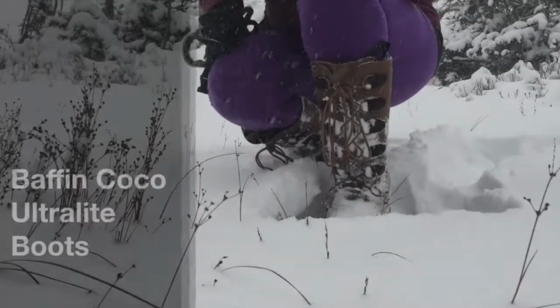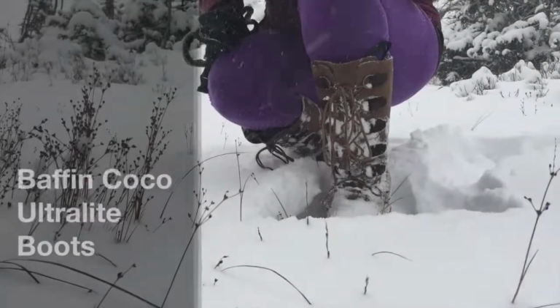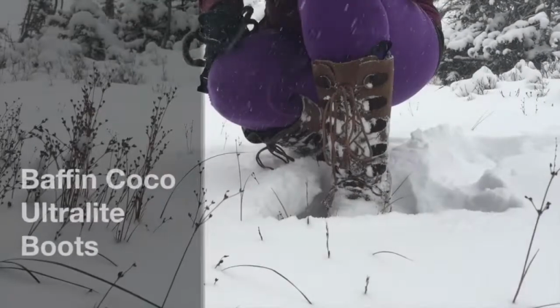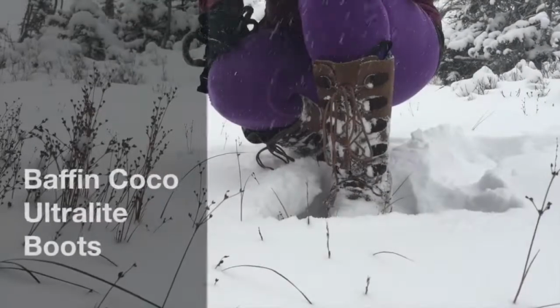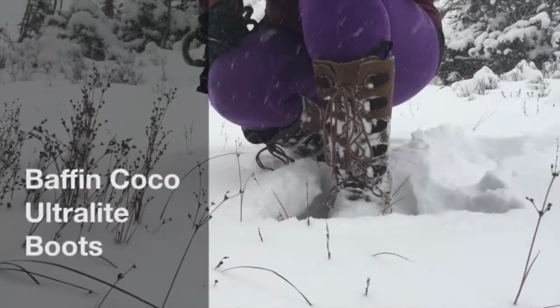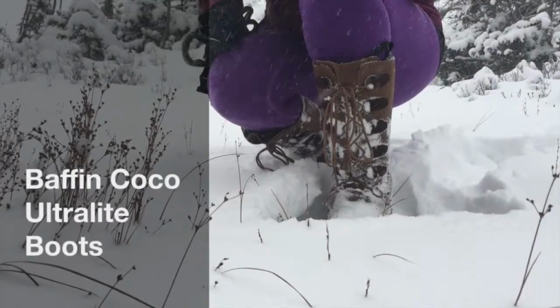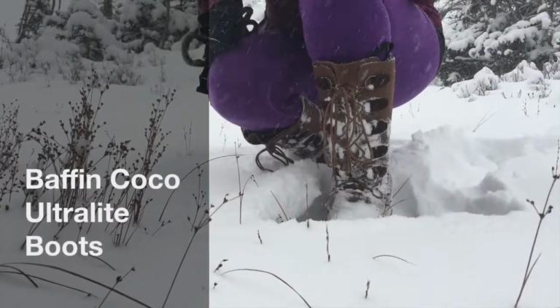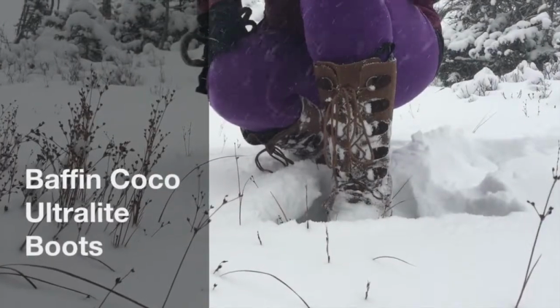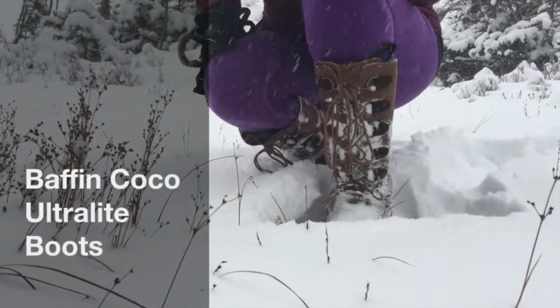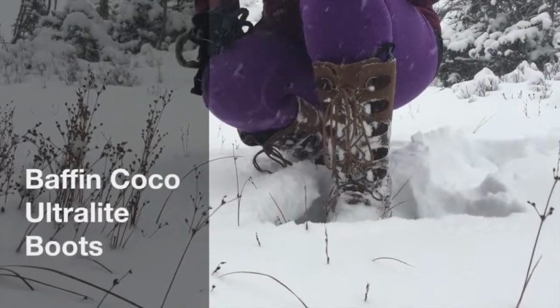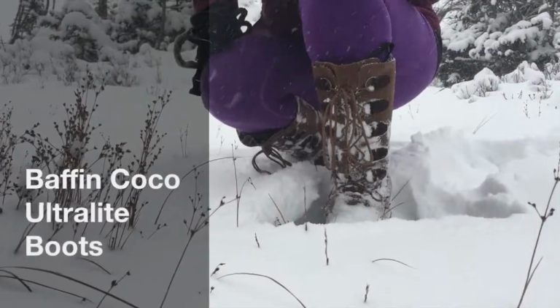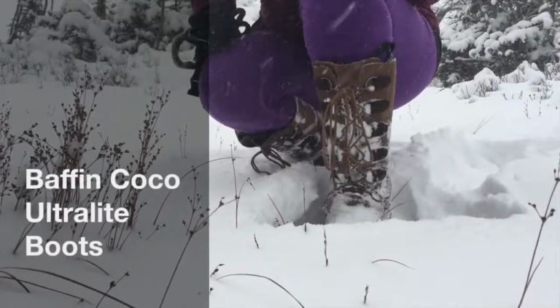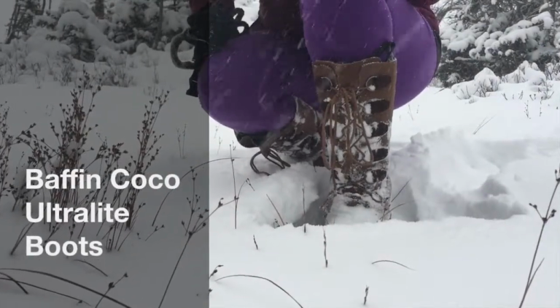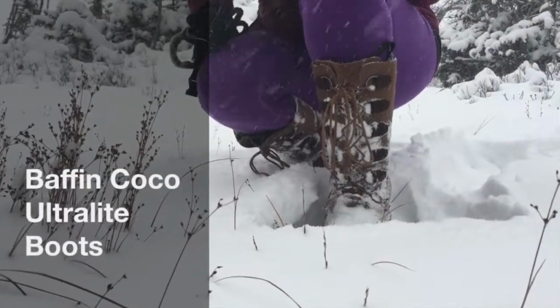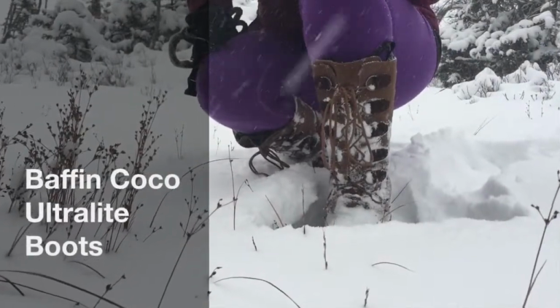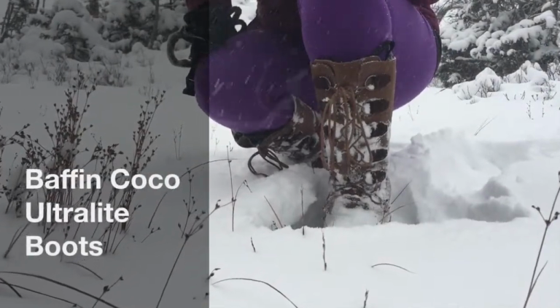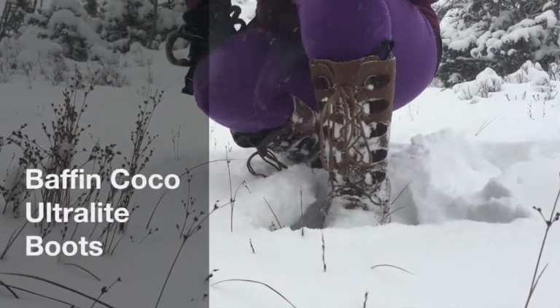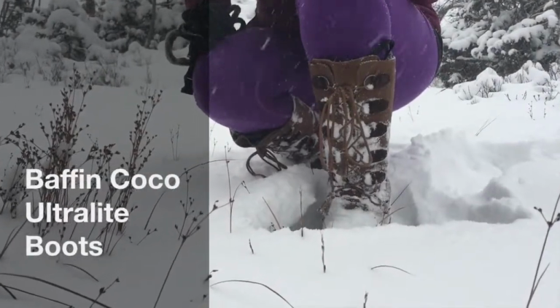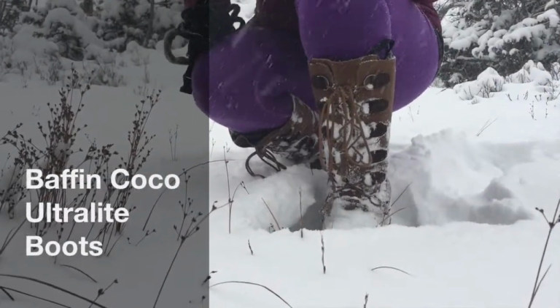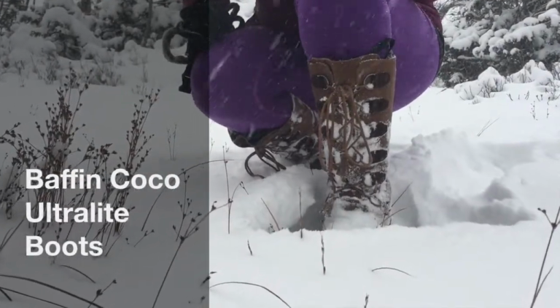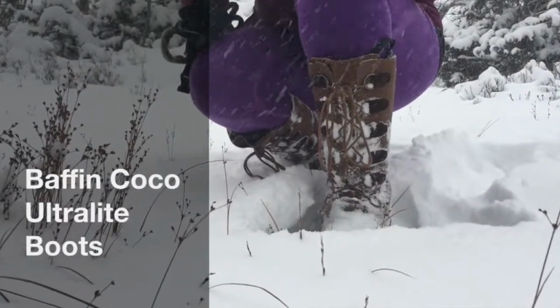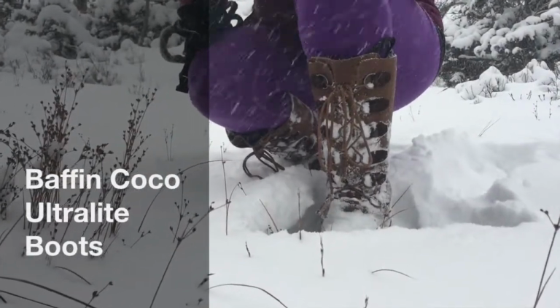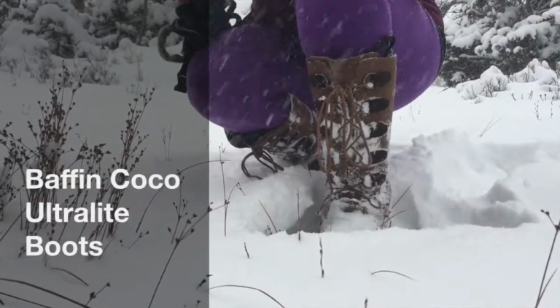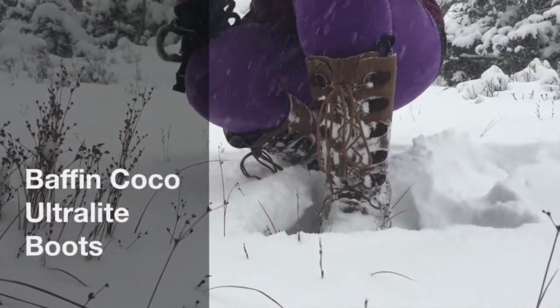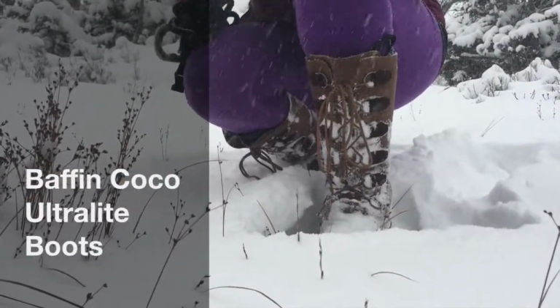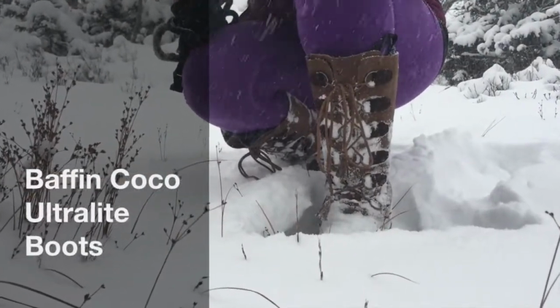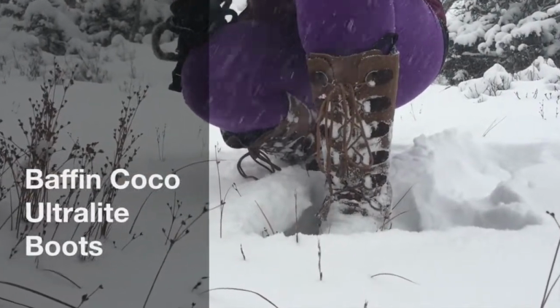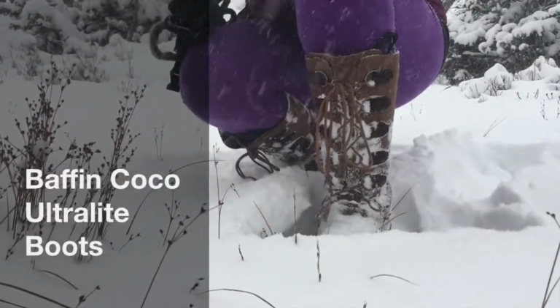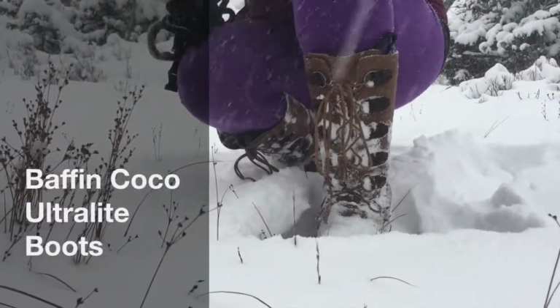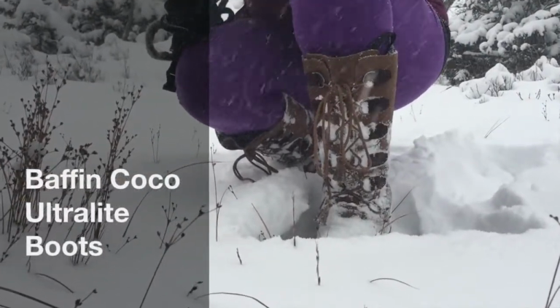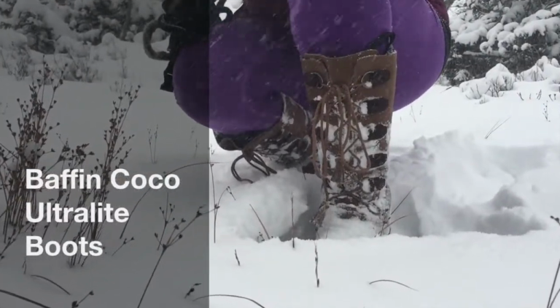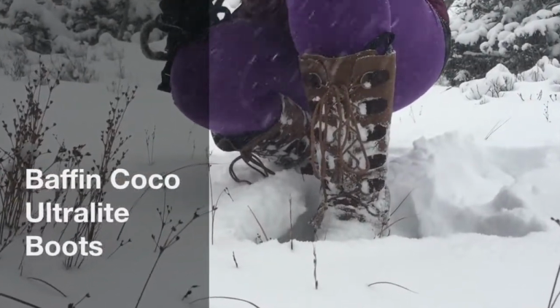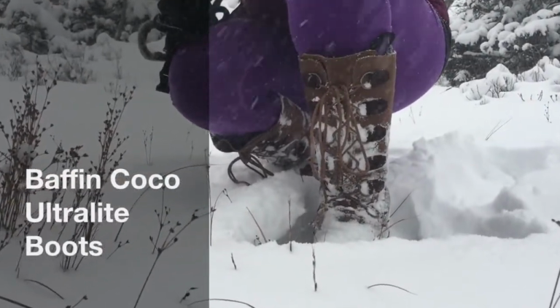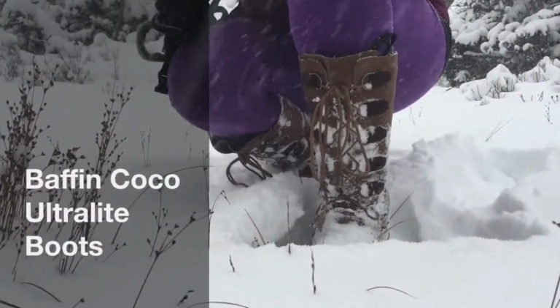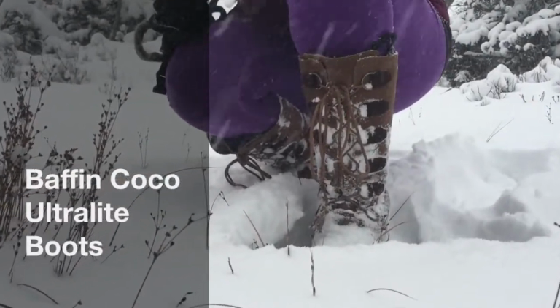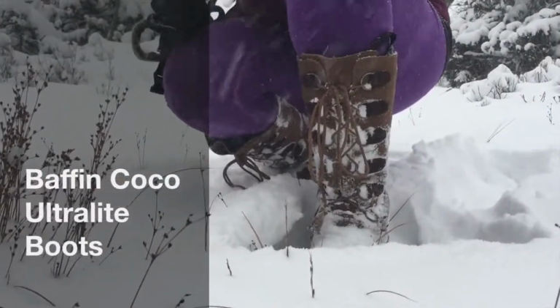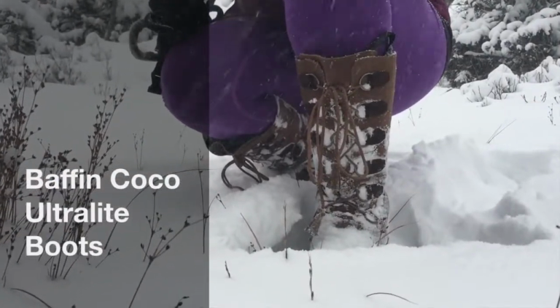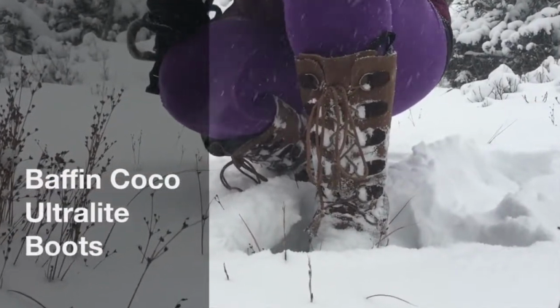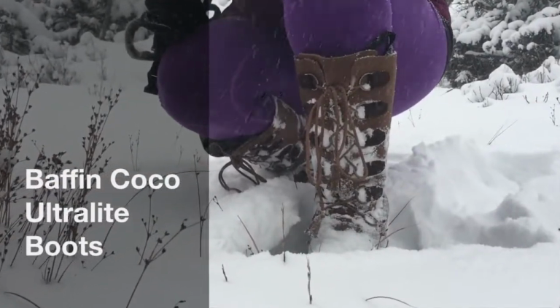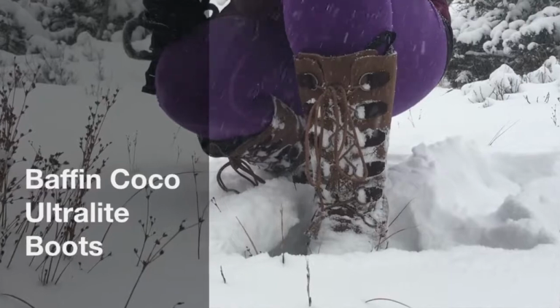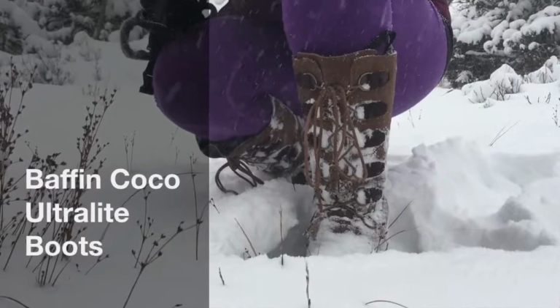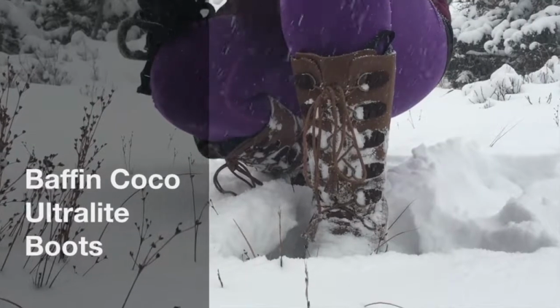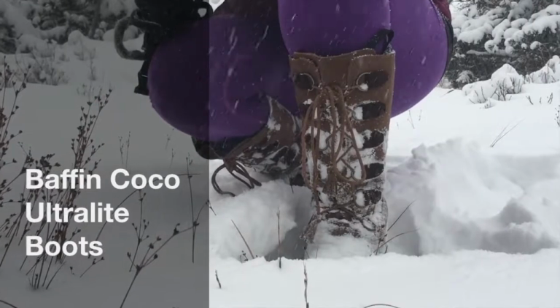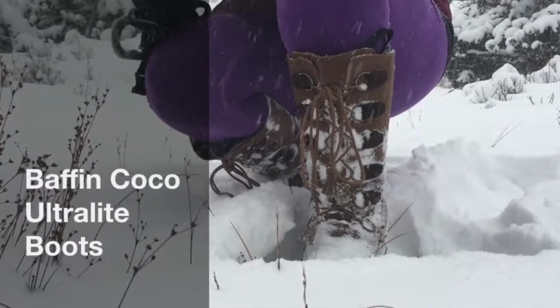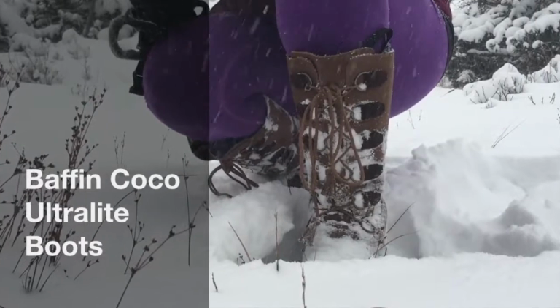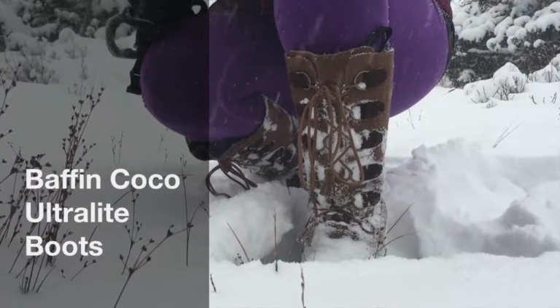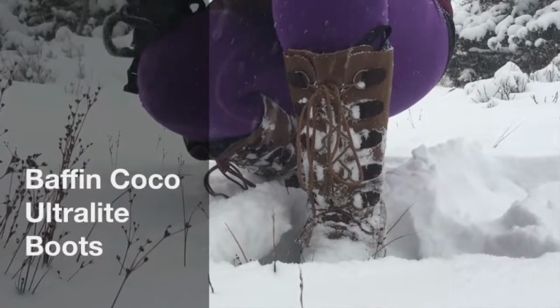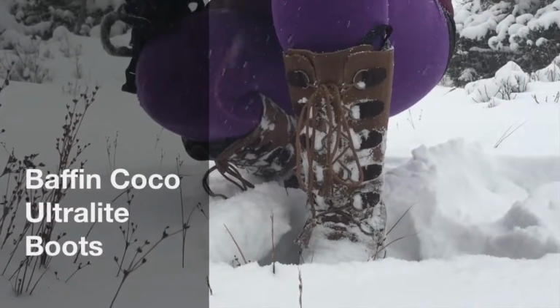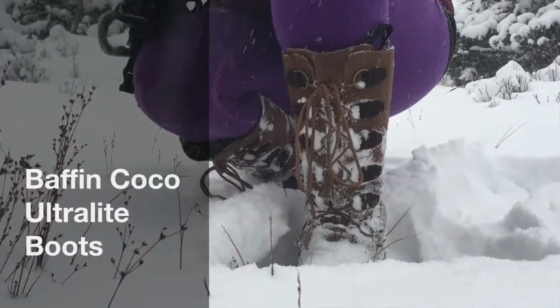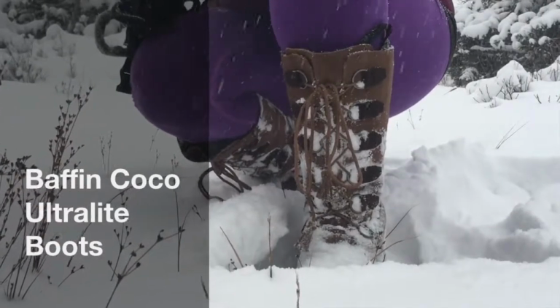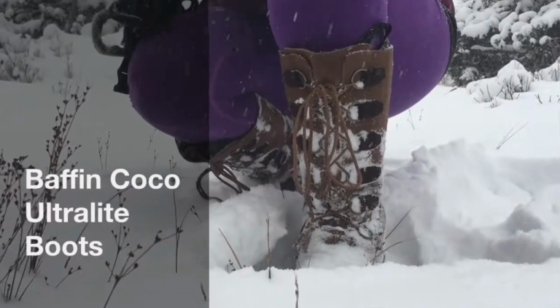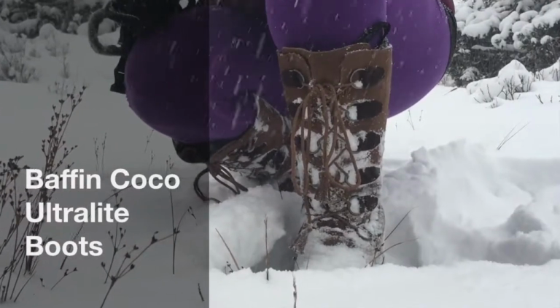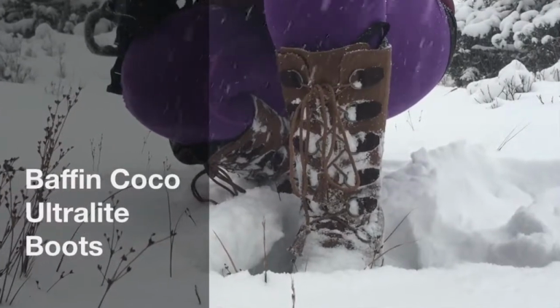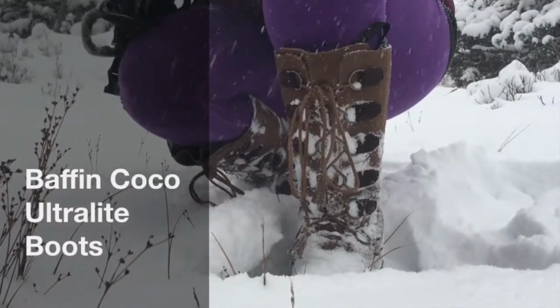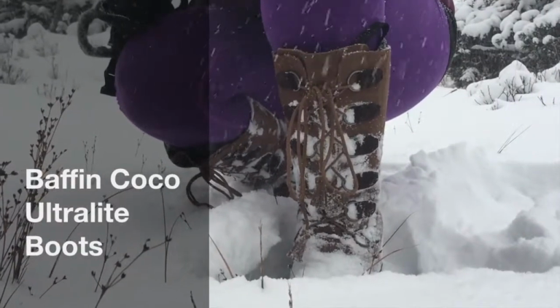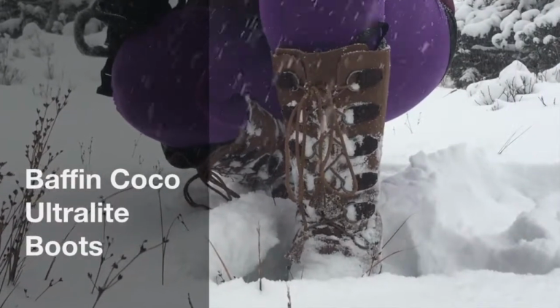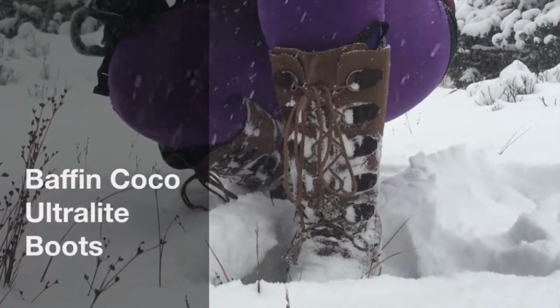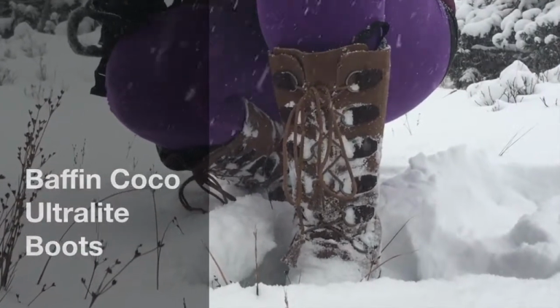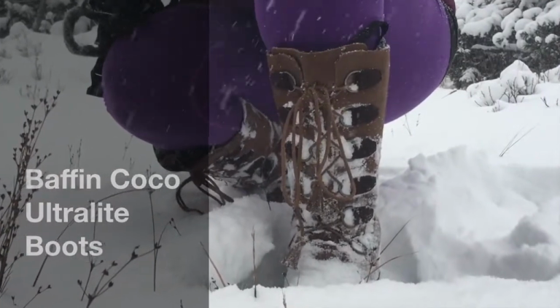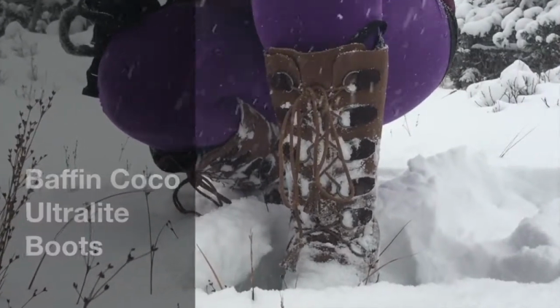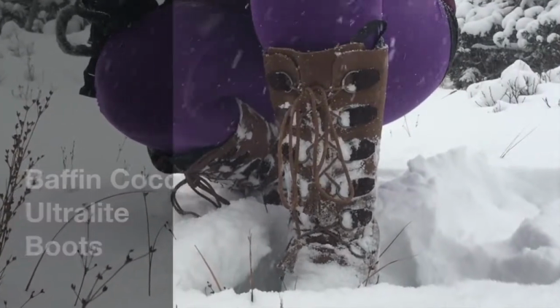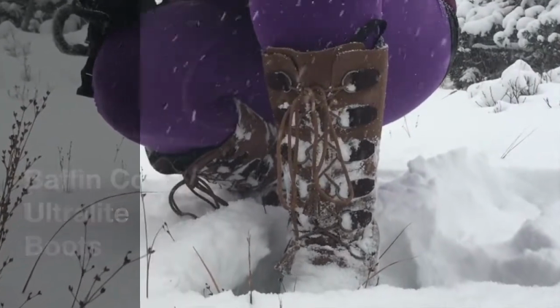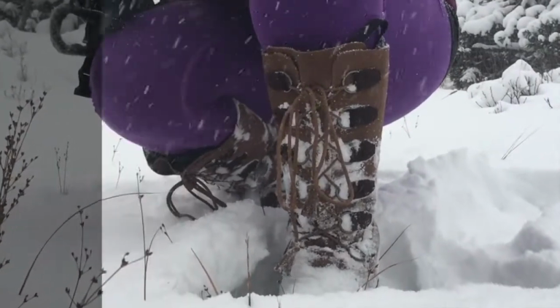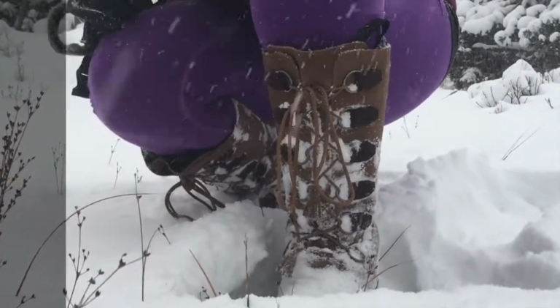Hi, I'm Katie B with Get Out There Magazine. This is my review of the Baffin 2016 Cocoa Boots.